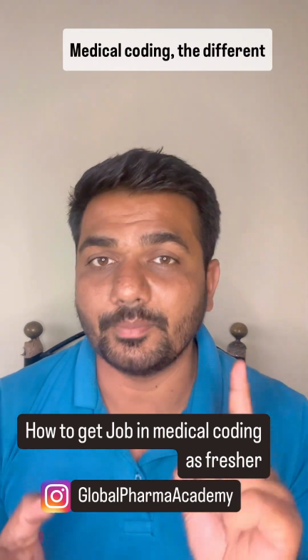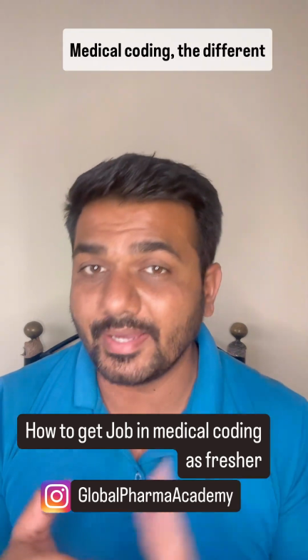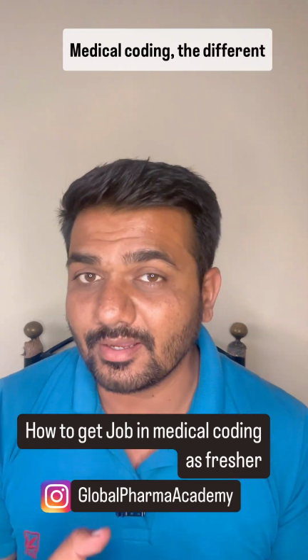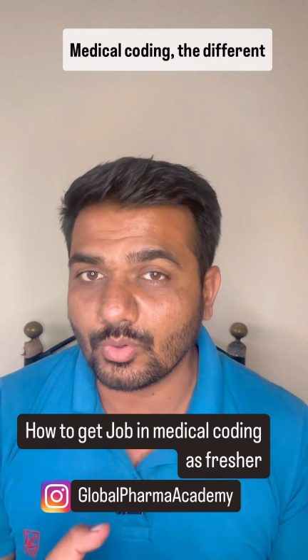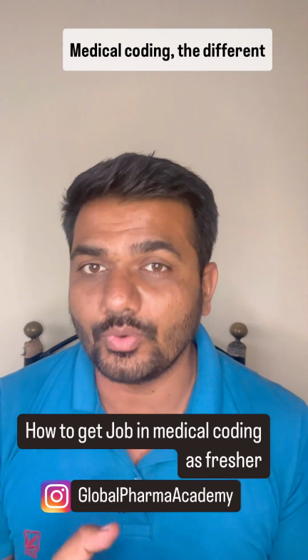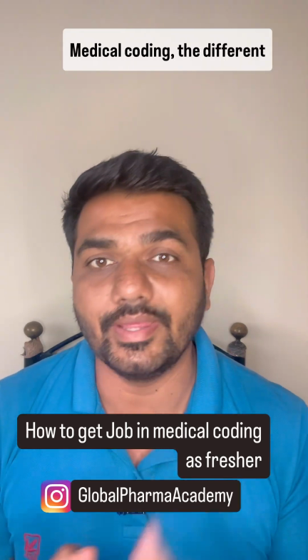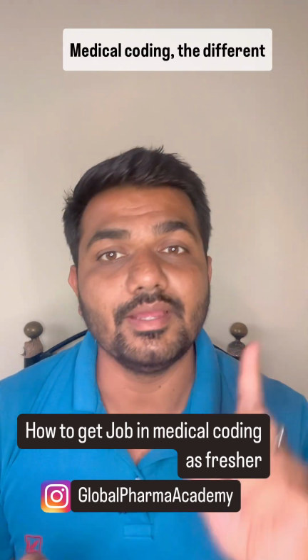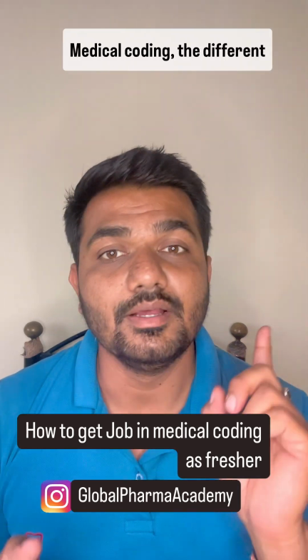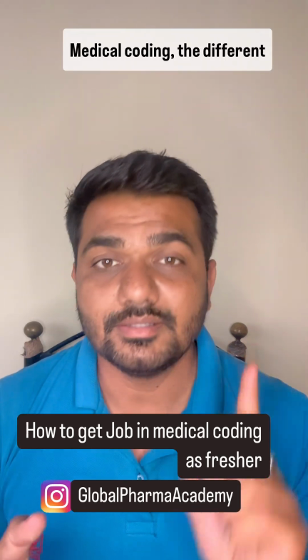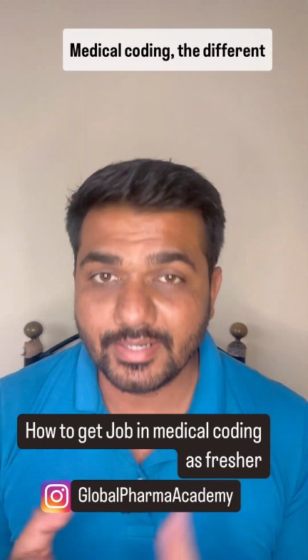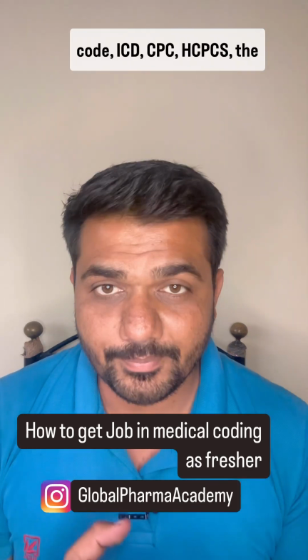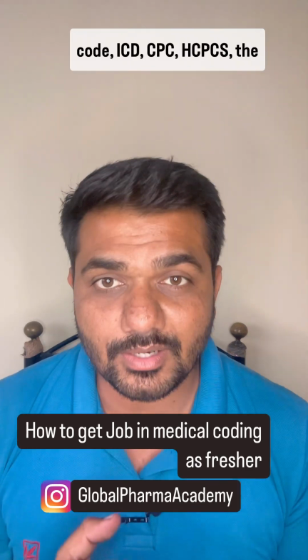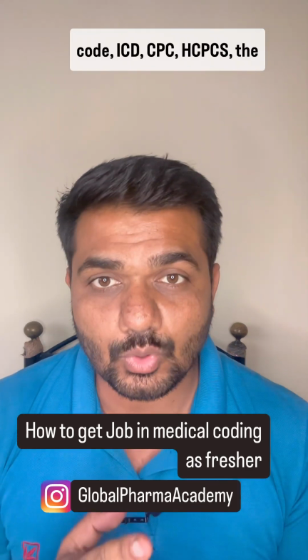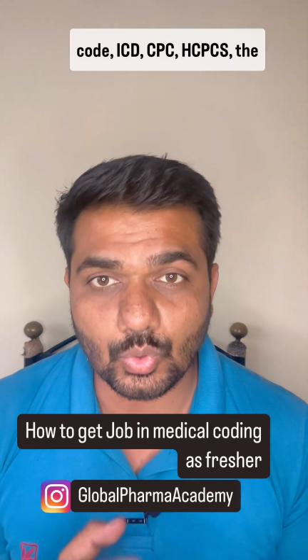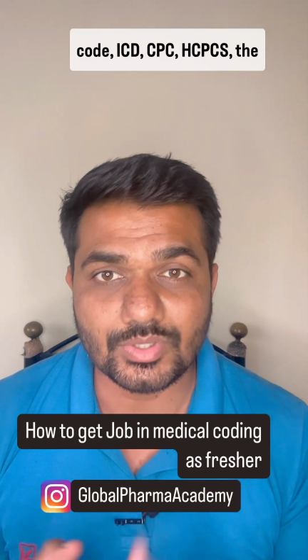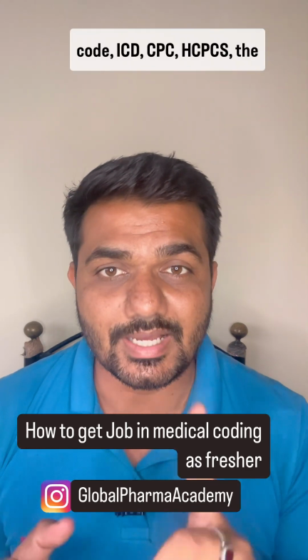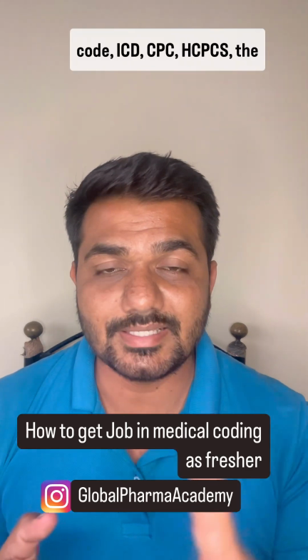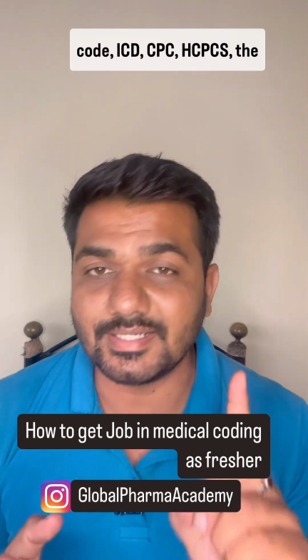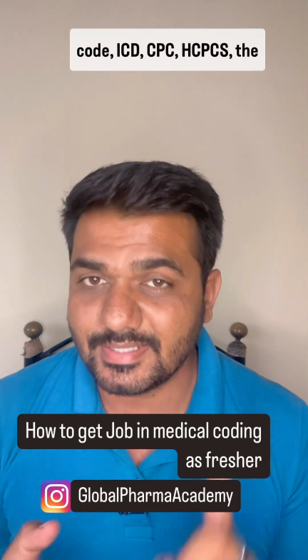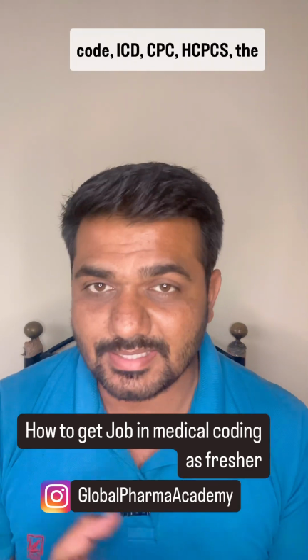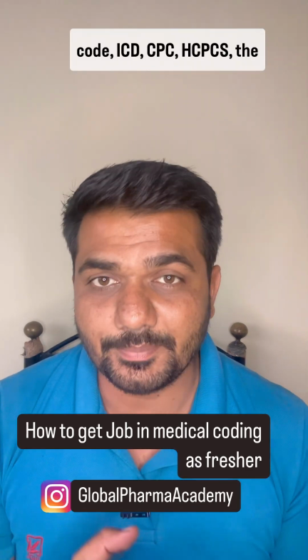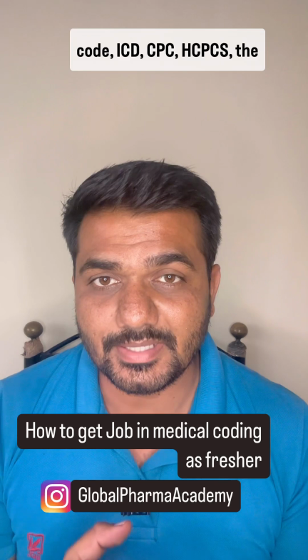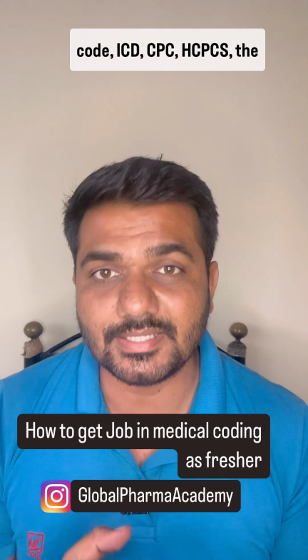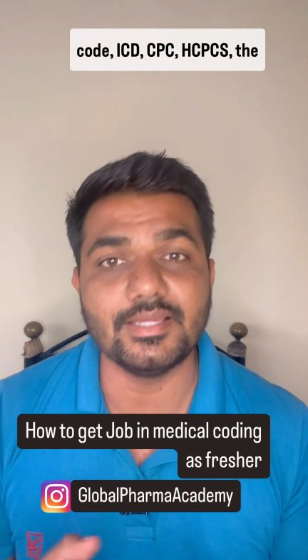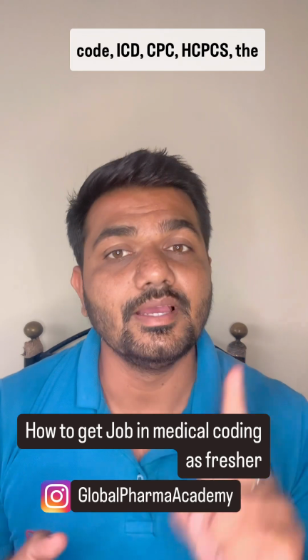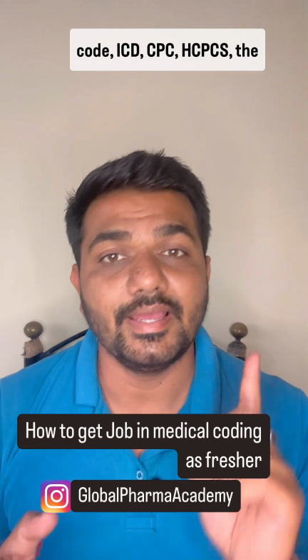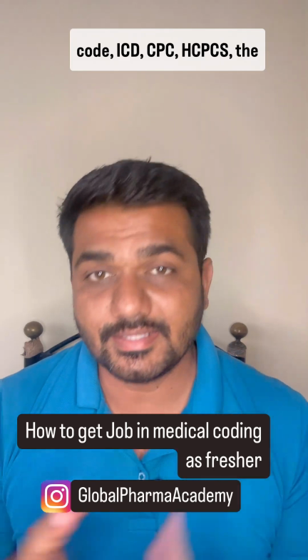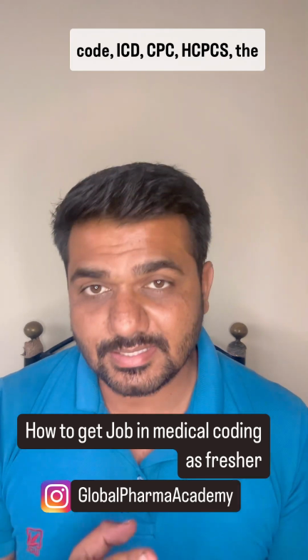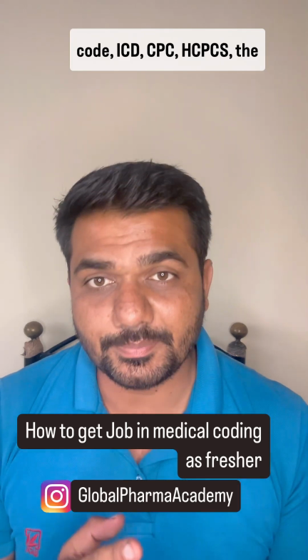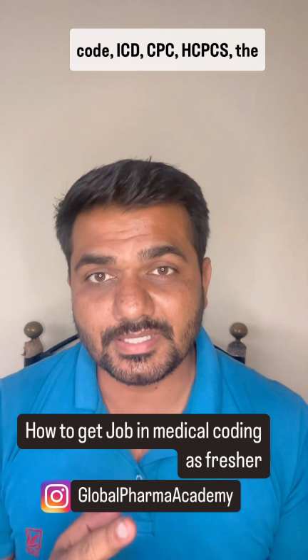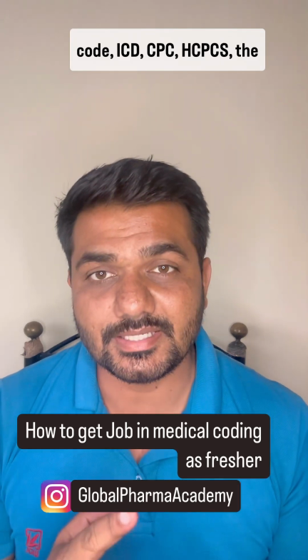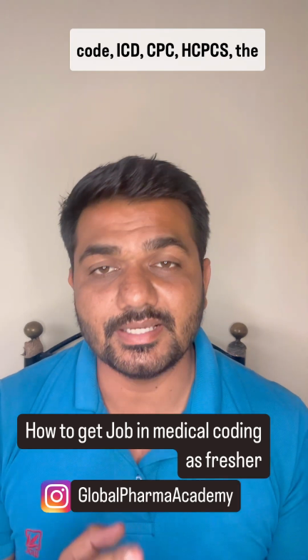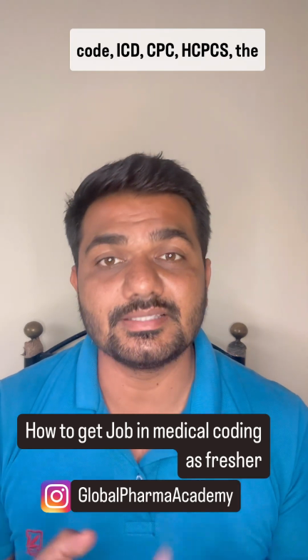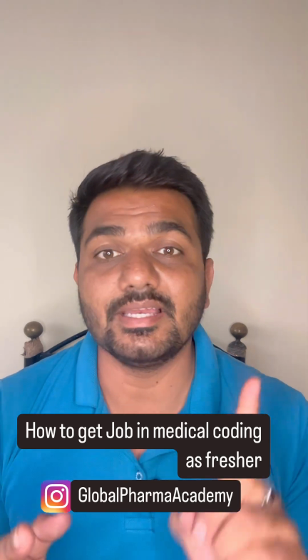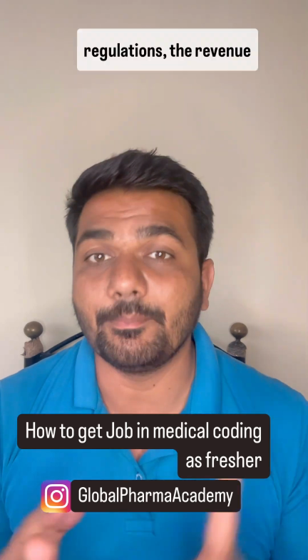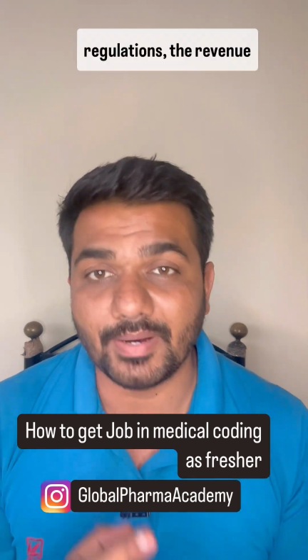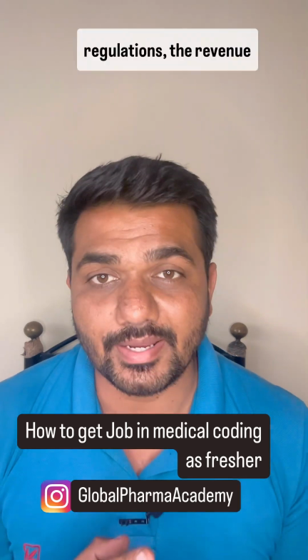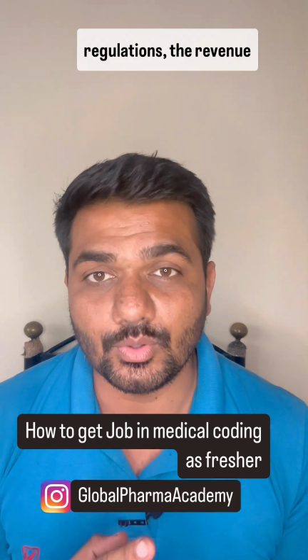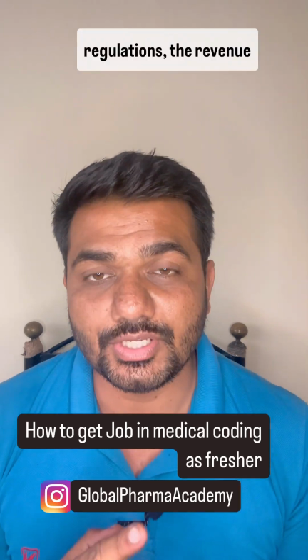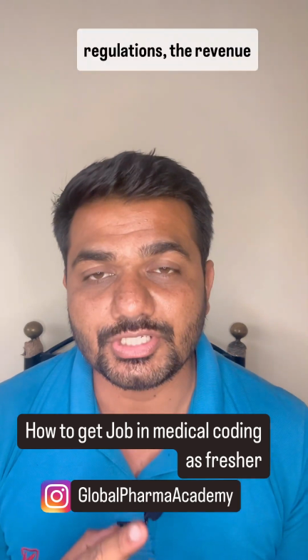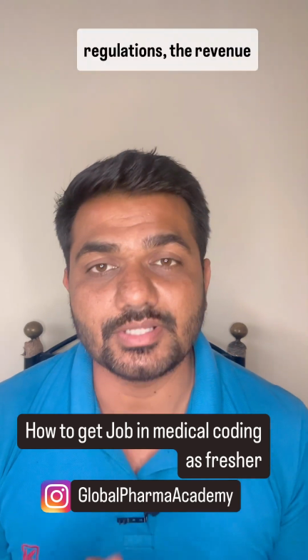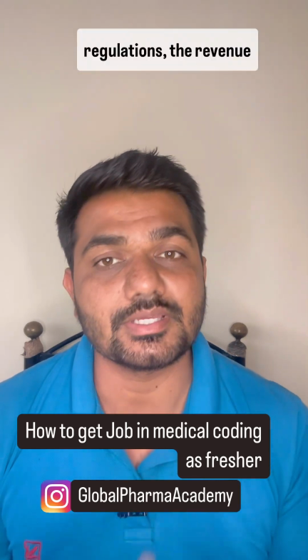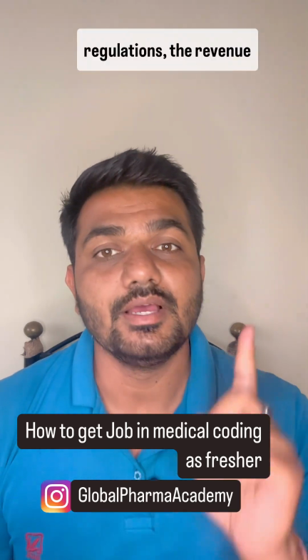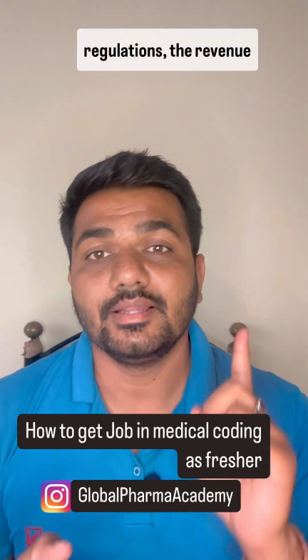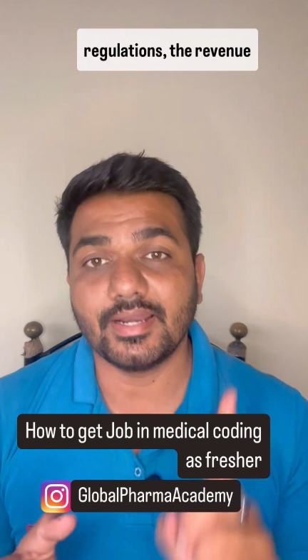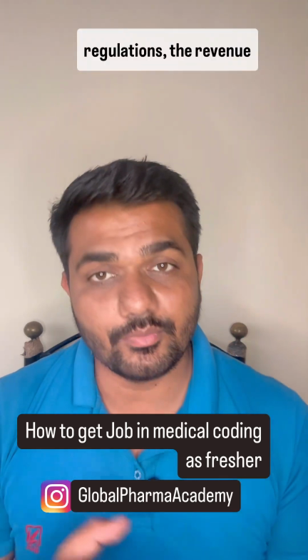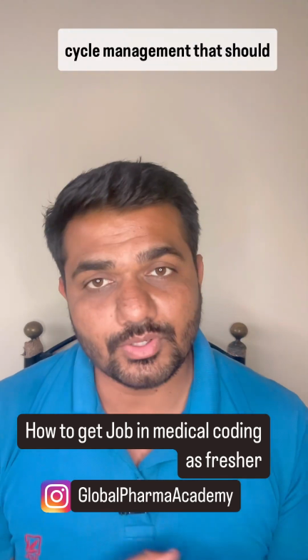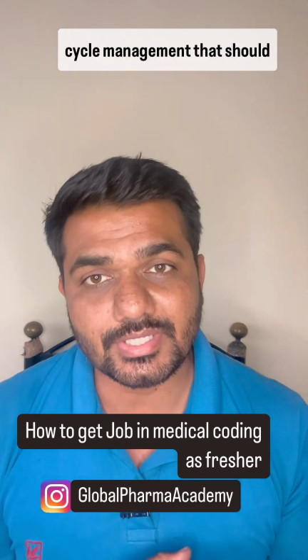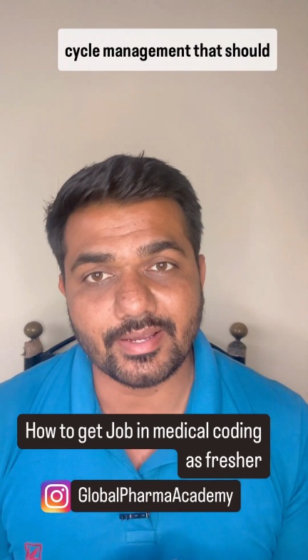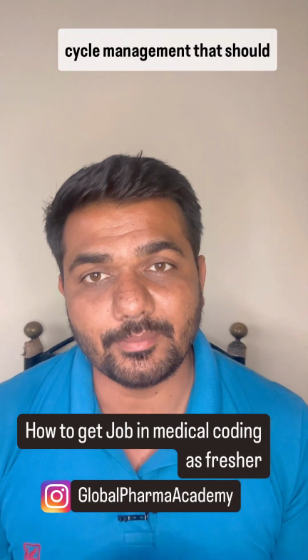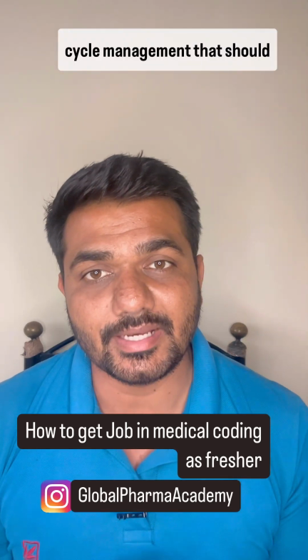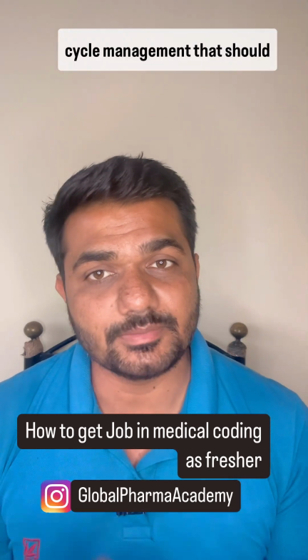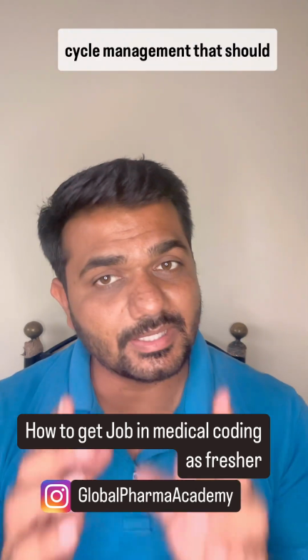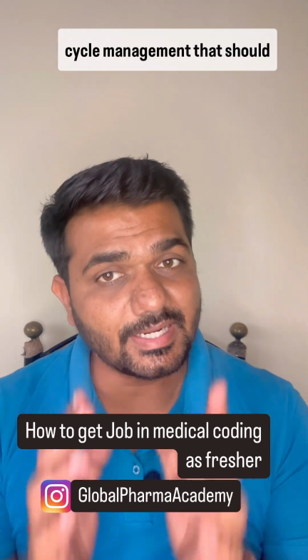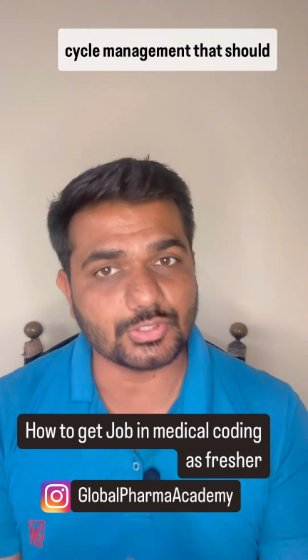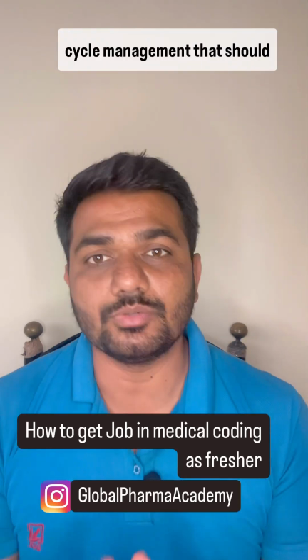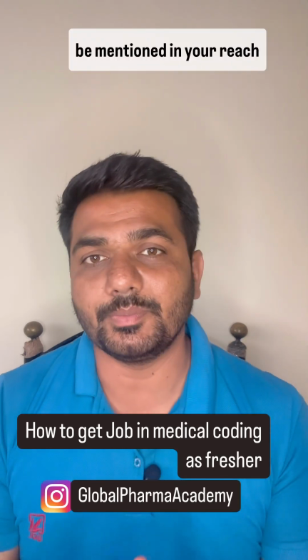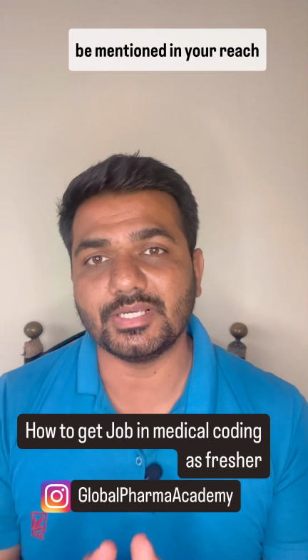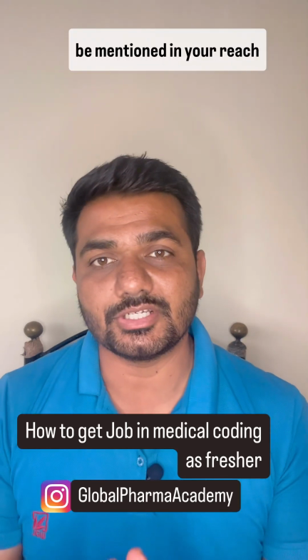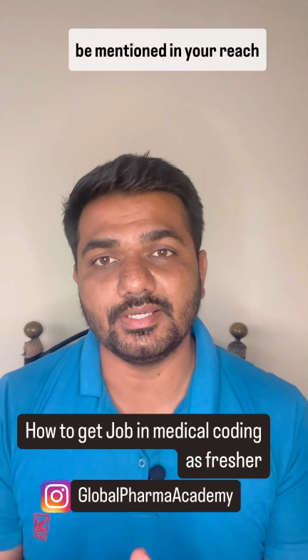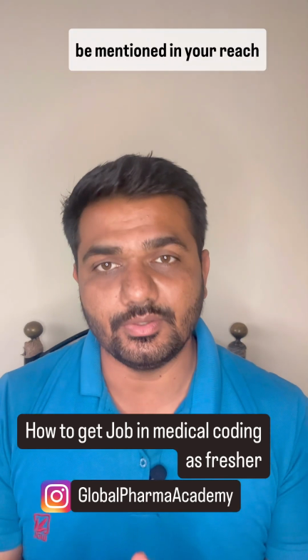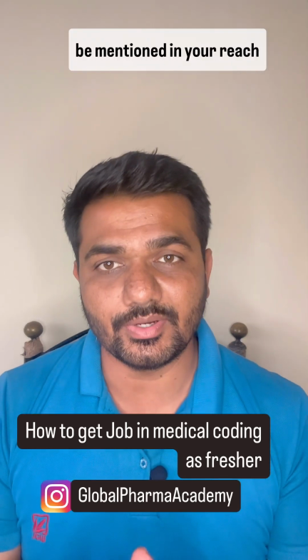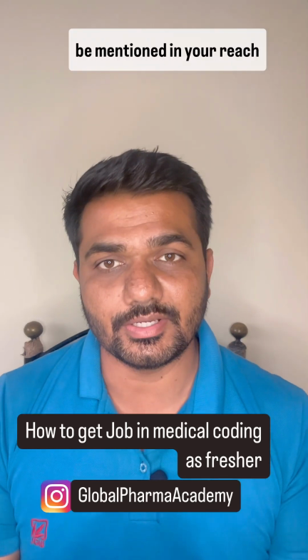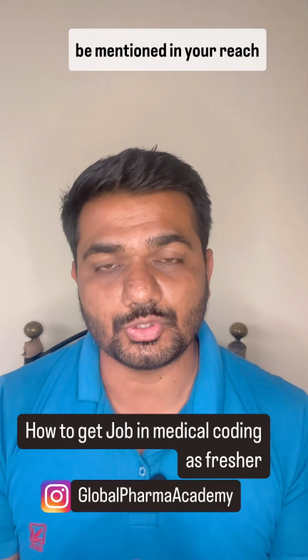Medical coding, the different codes — ICD, CPC, HCPCS — then HIPAA regulations and revenue cycle management should be mentioned in your resume.